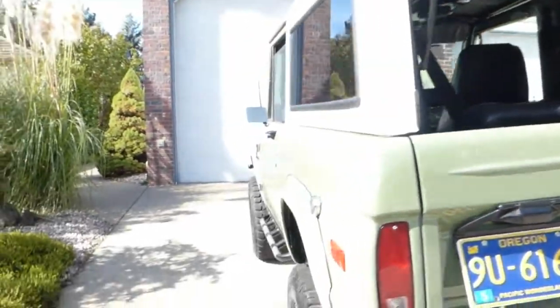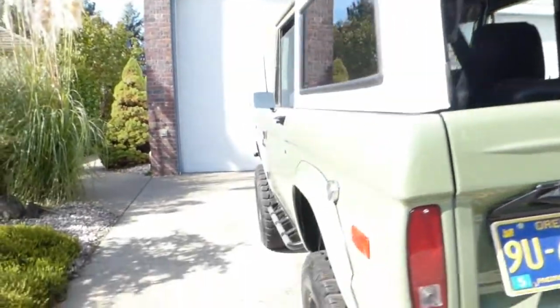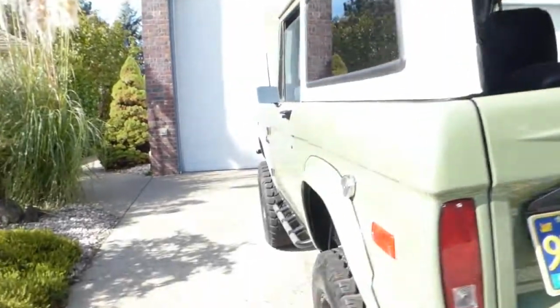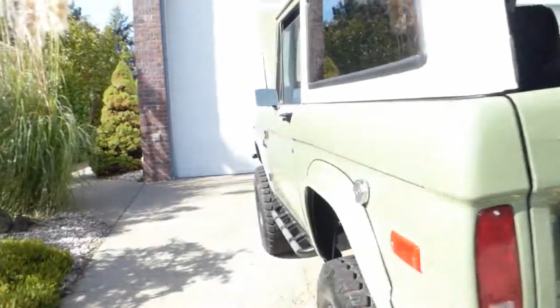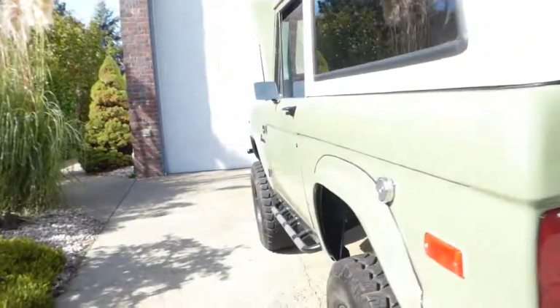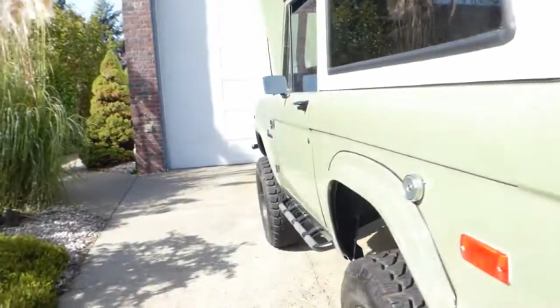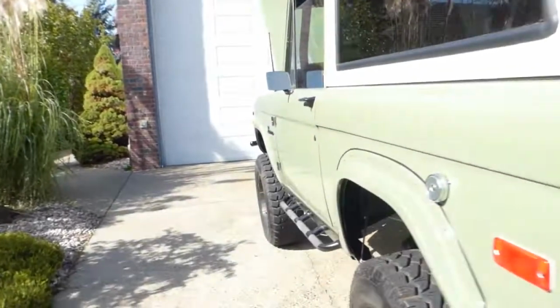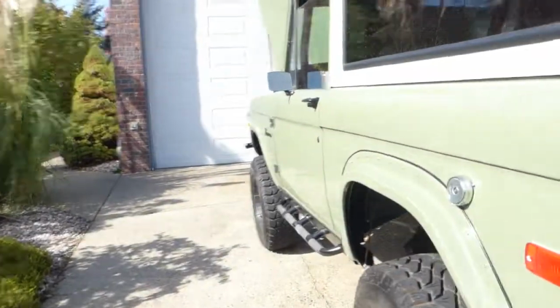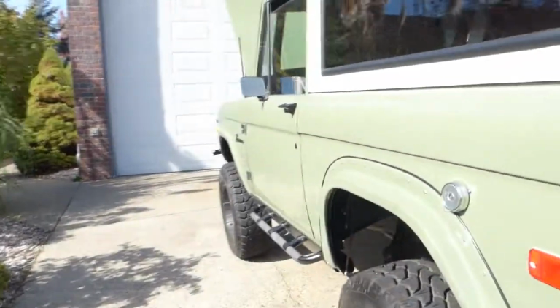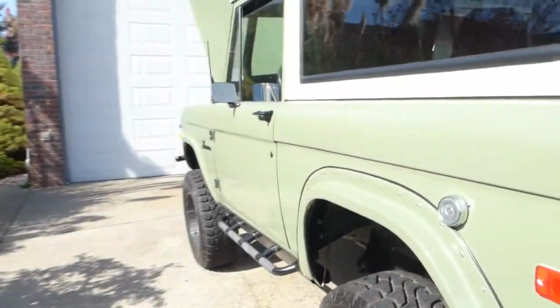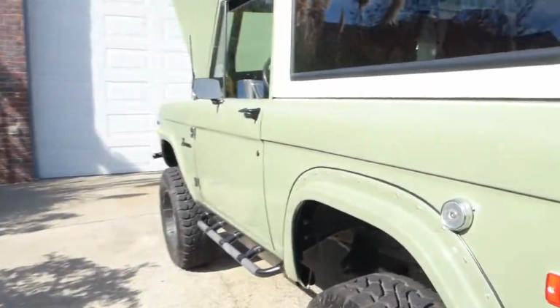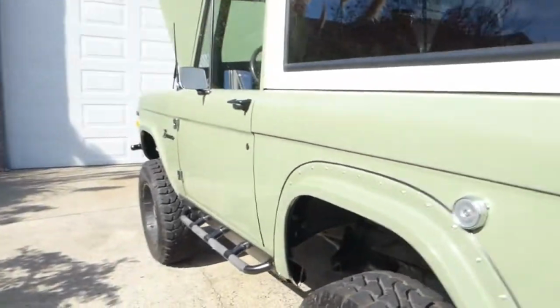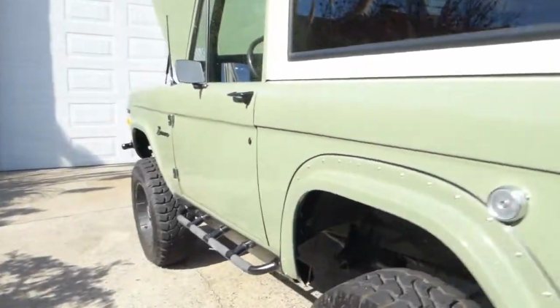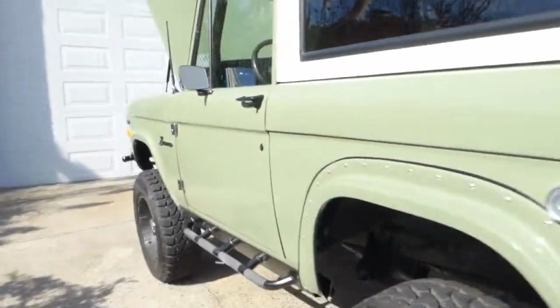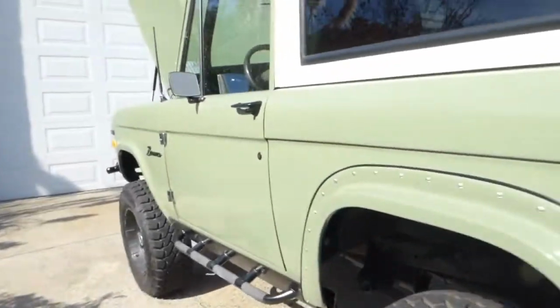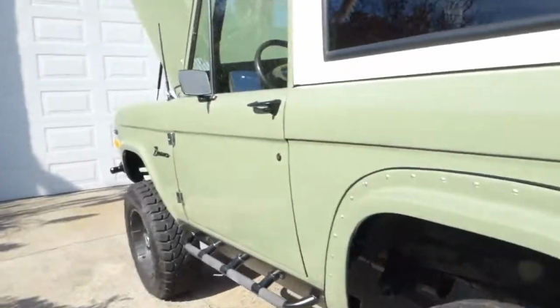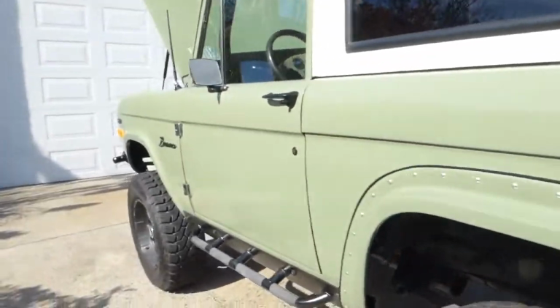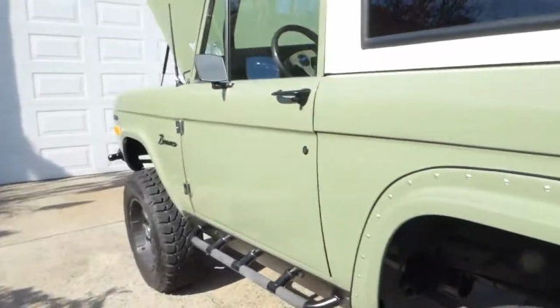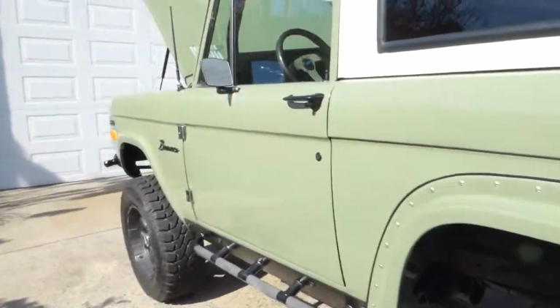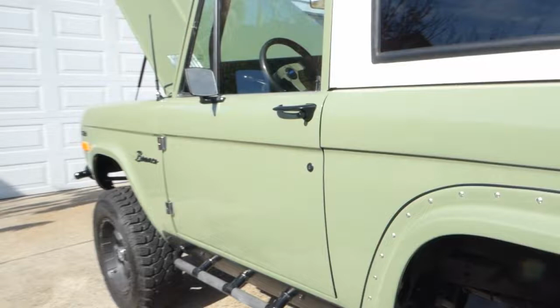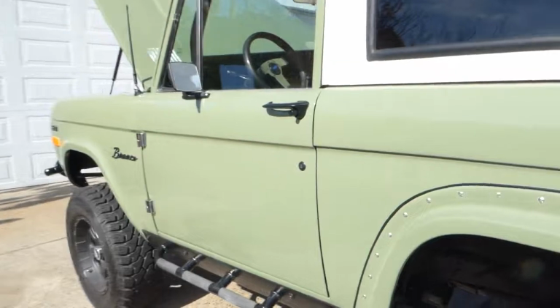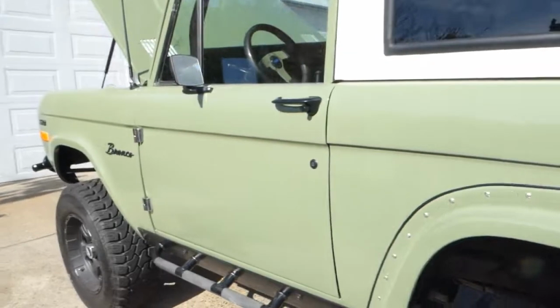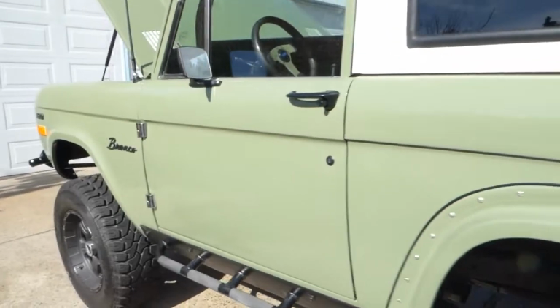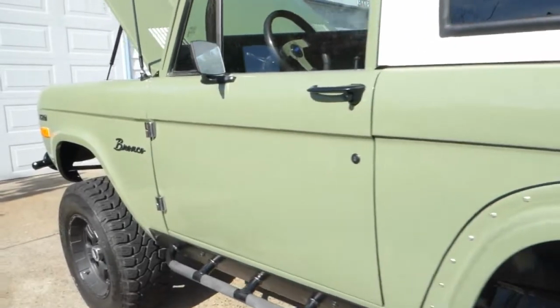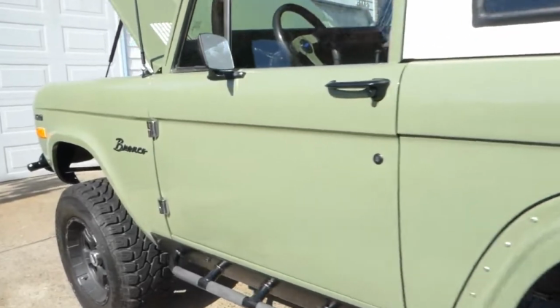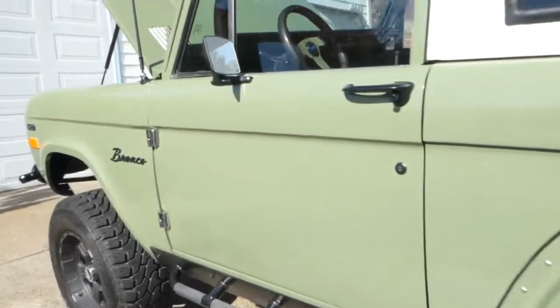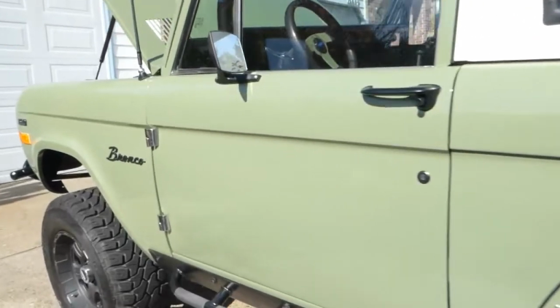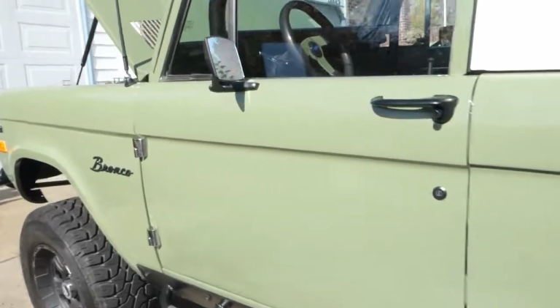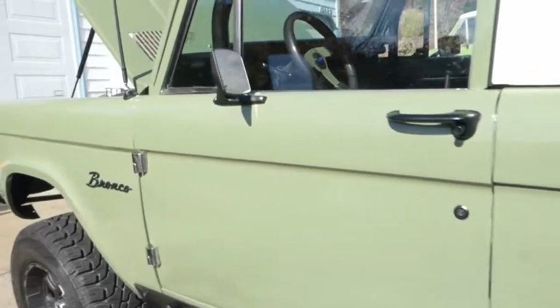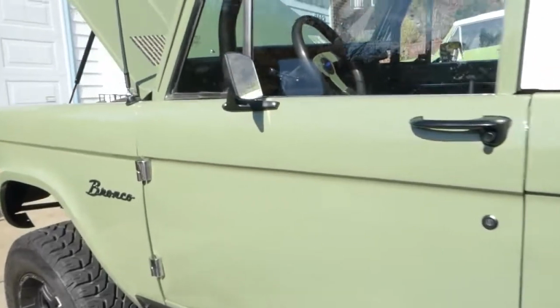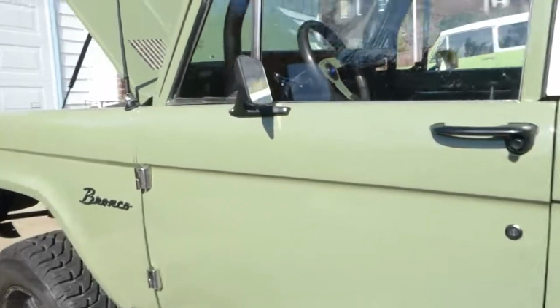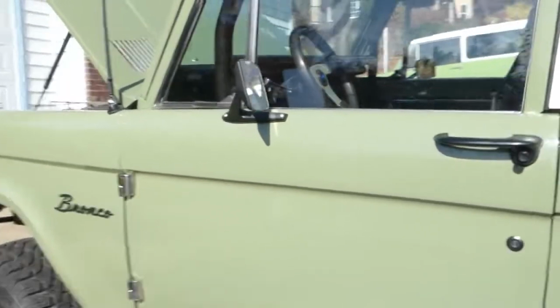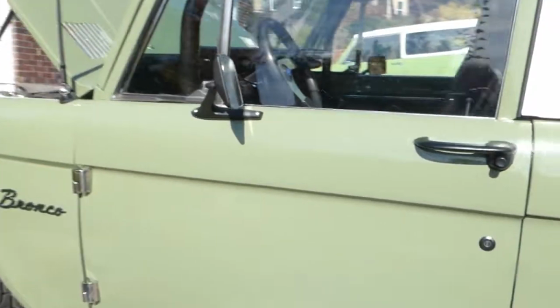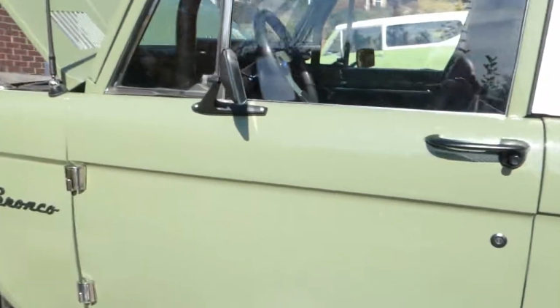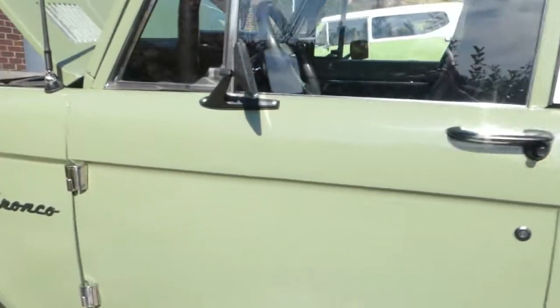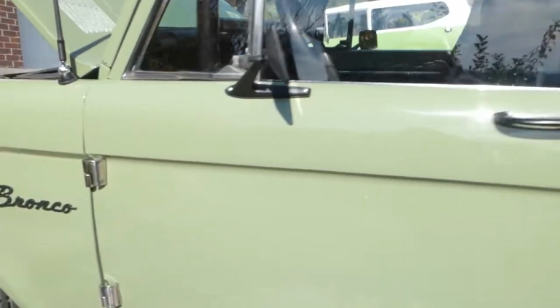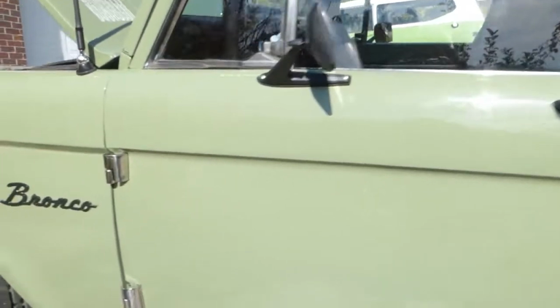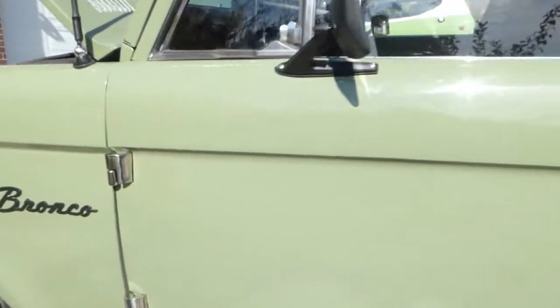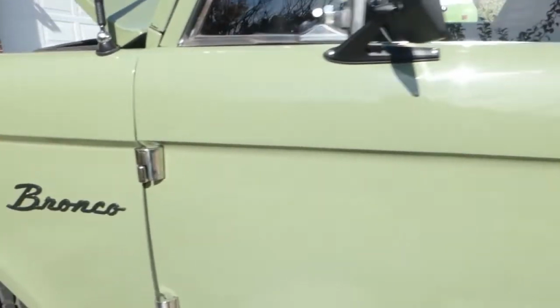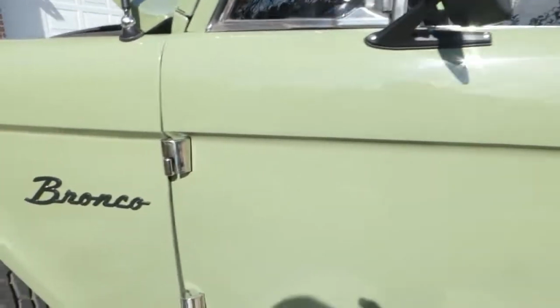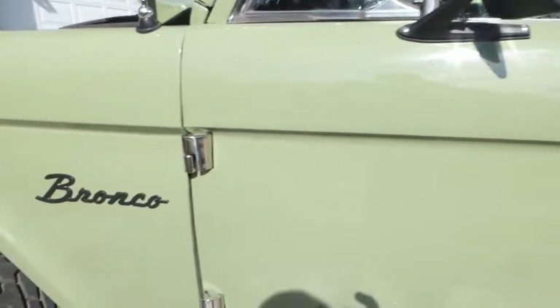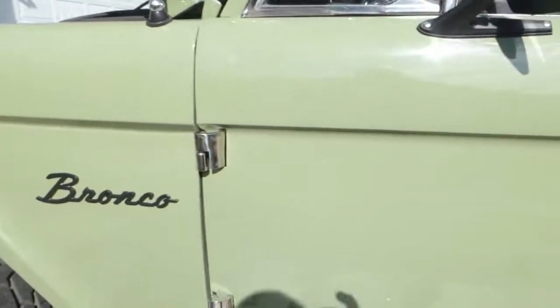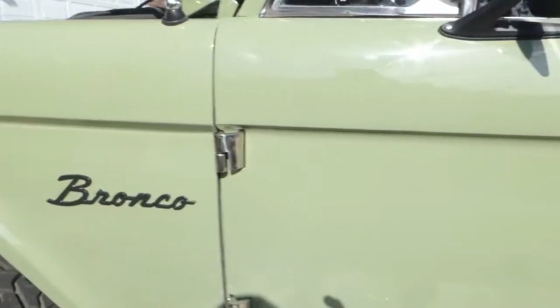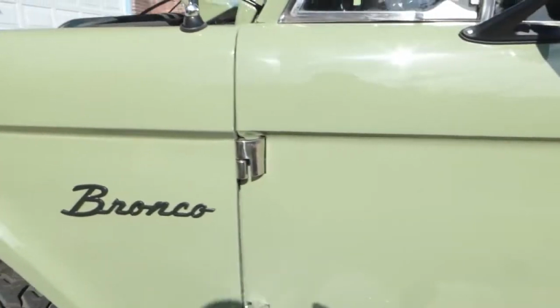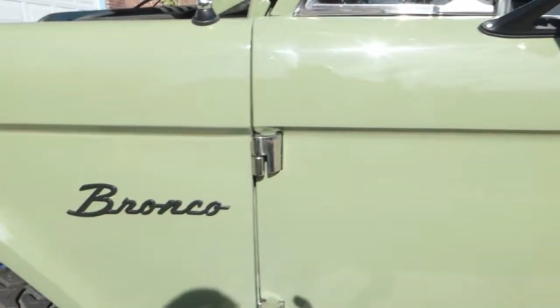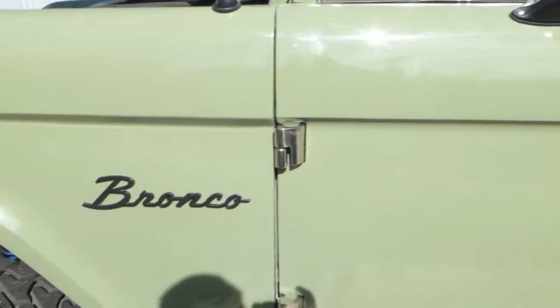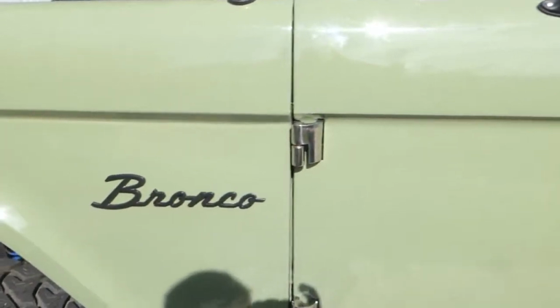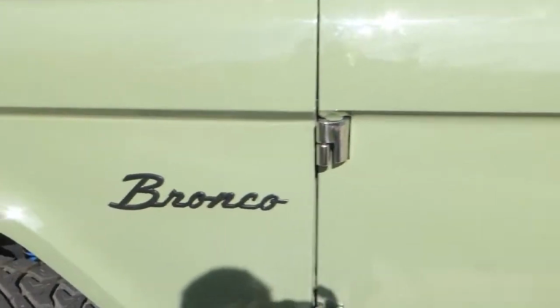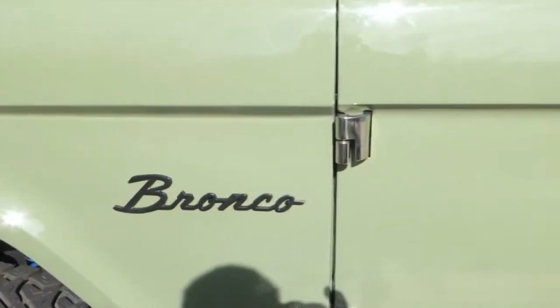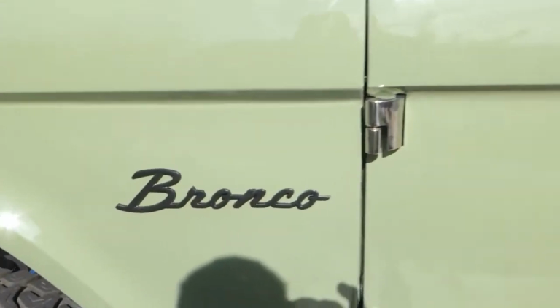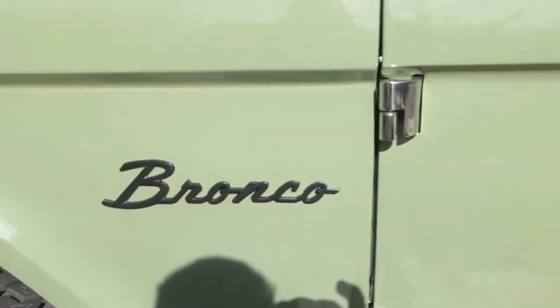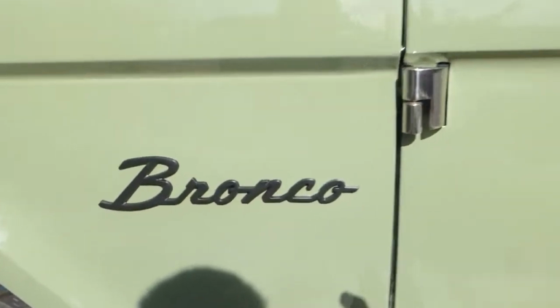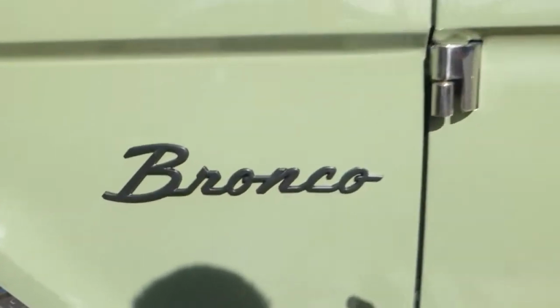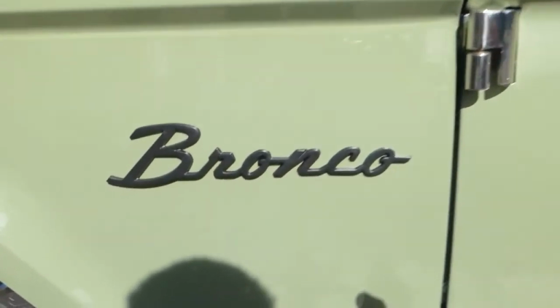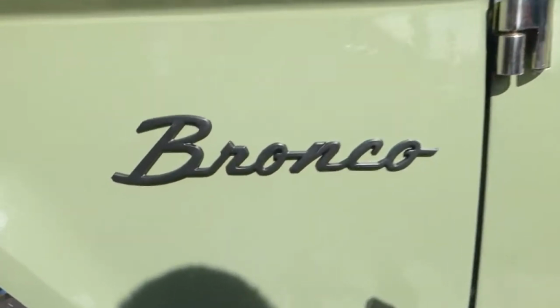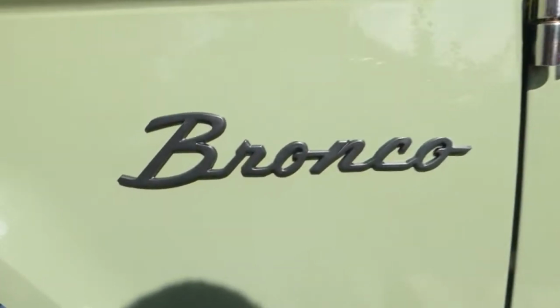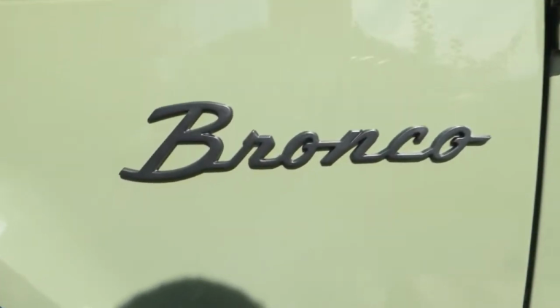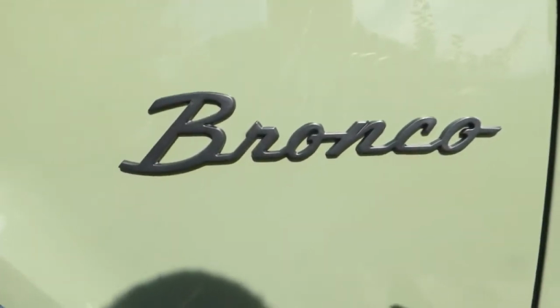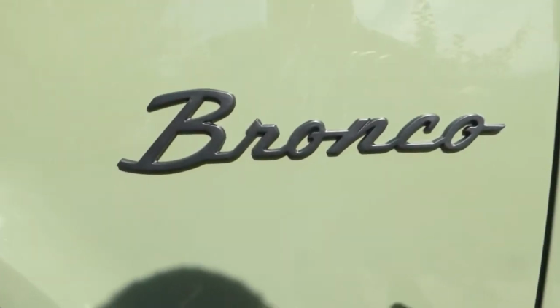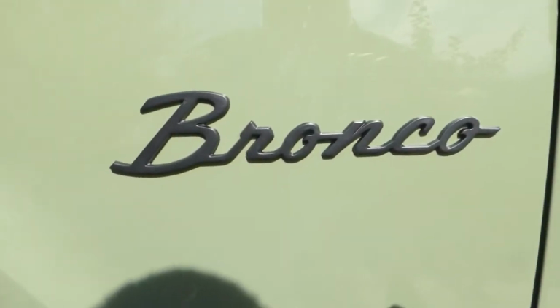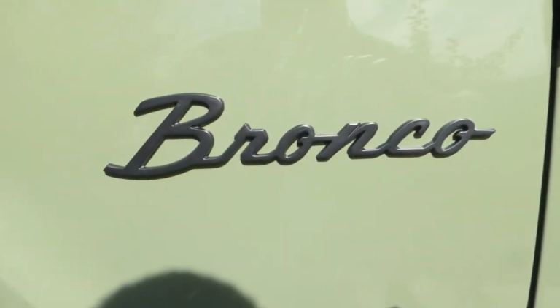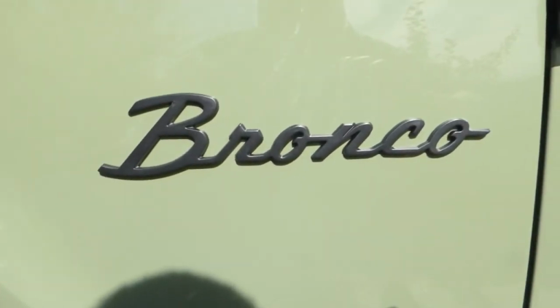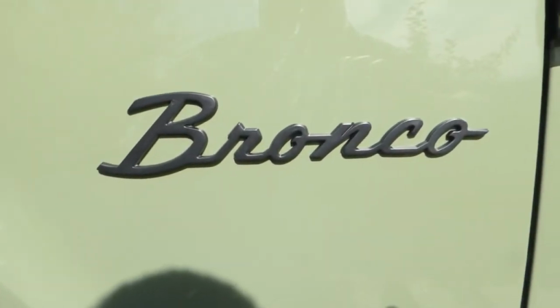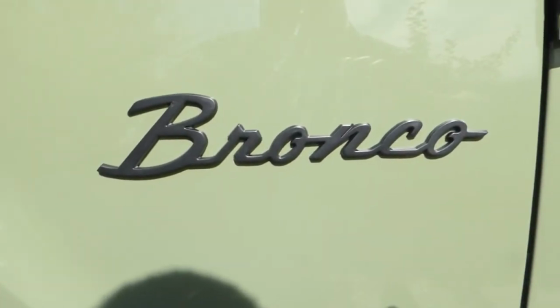This is the '72, what we call the D12. The real thing.